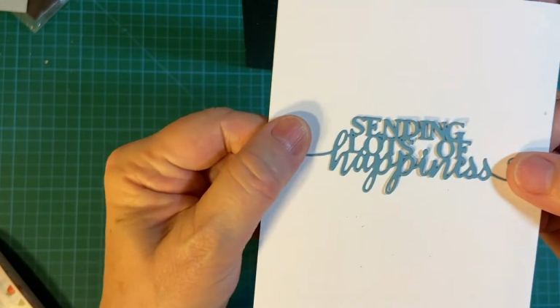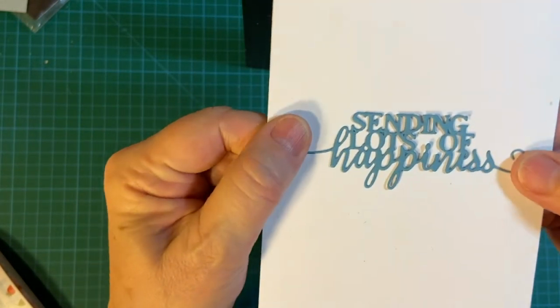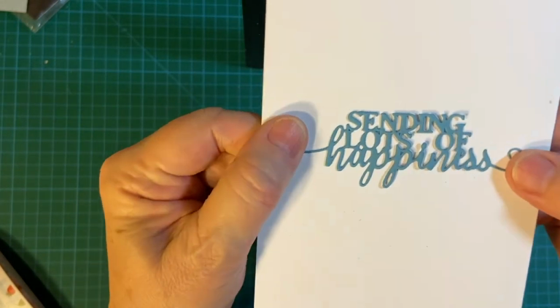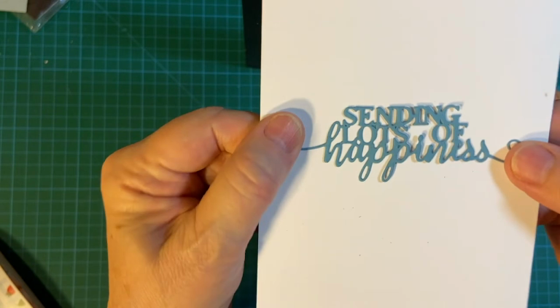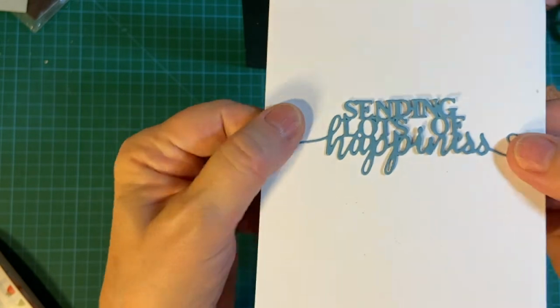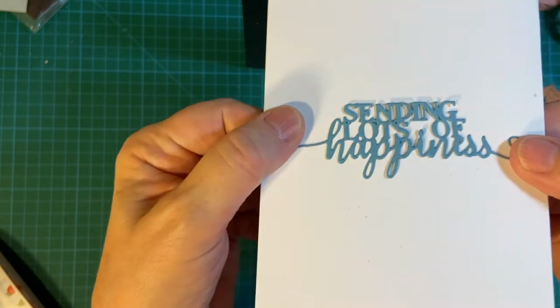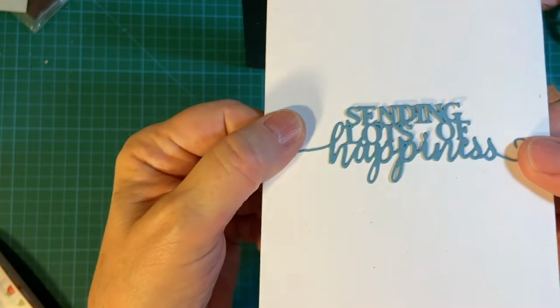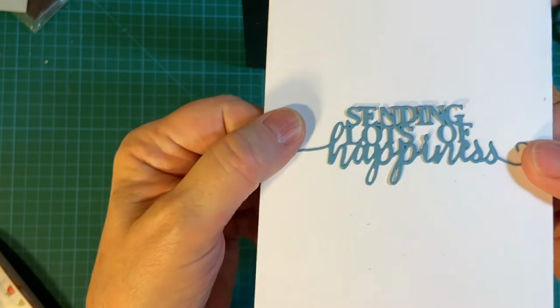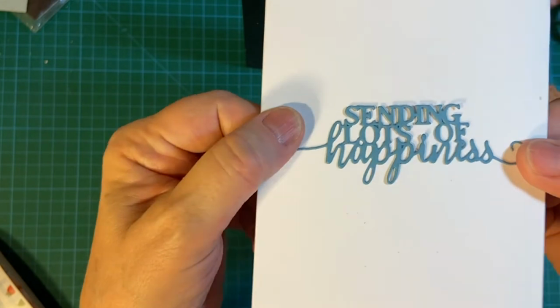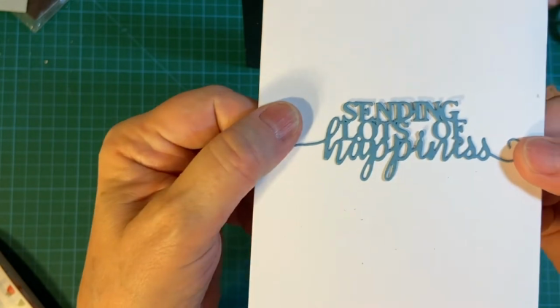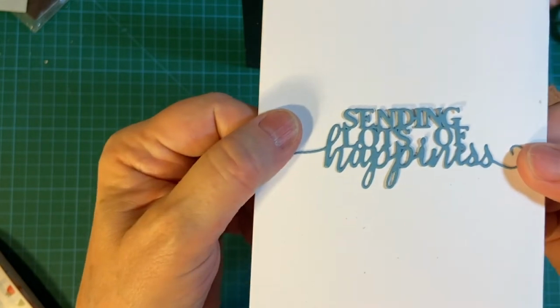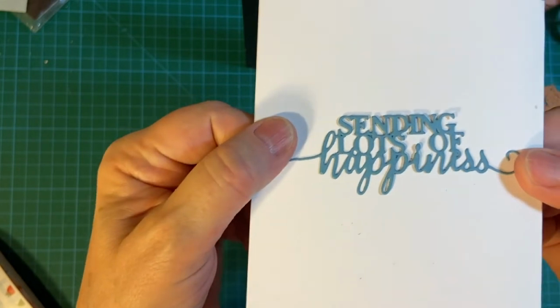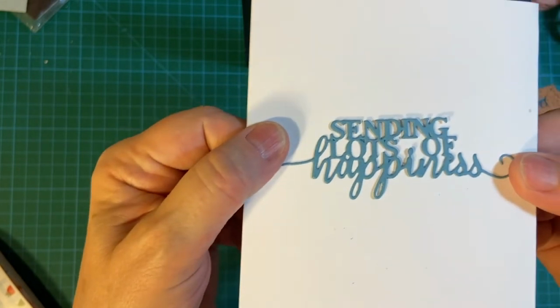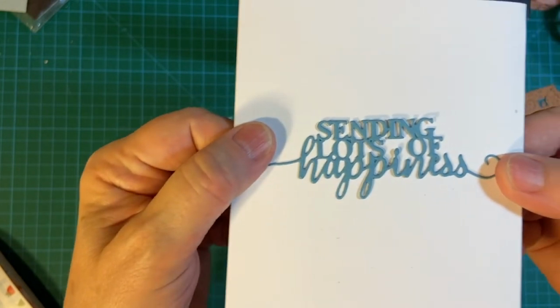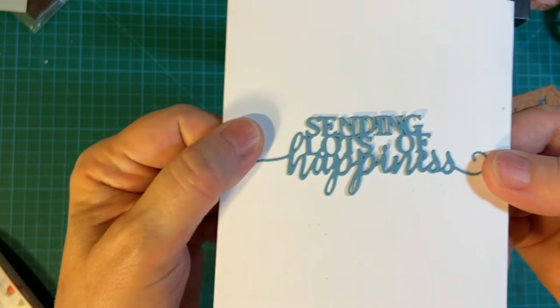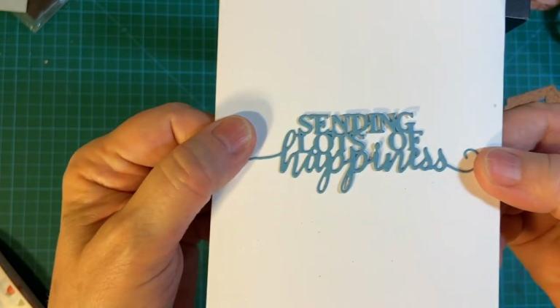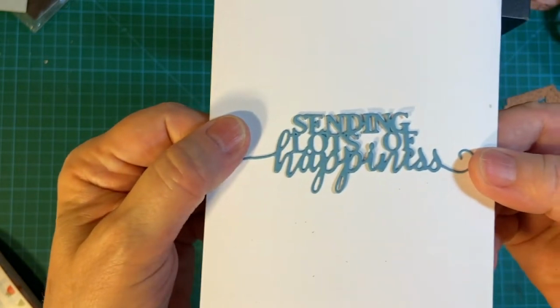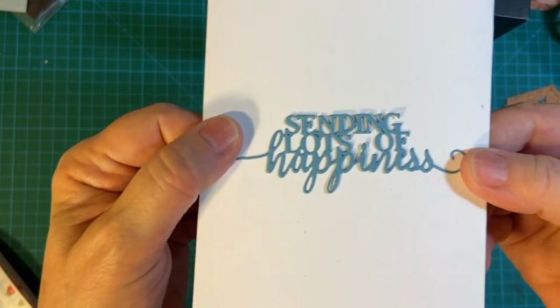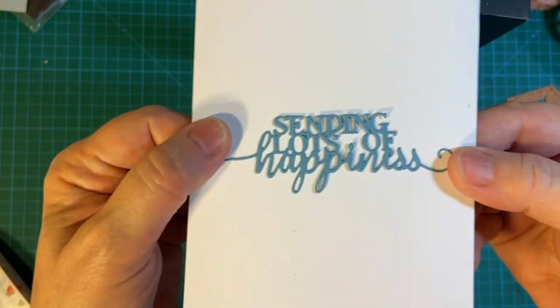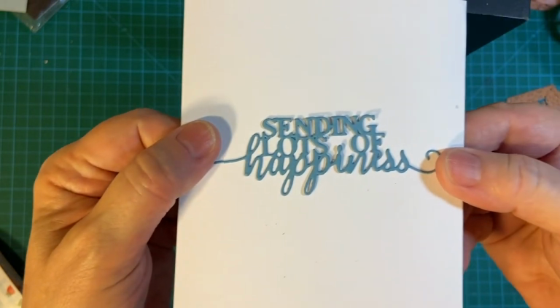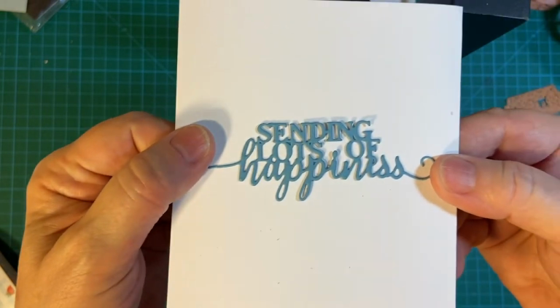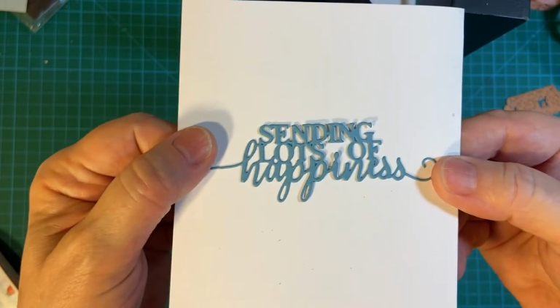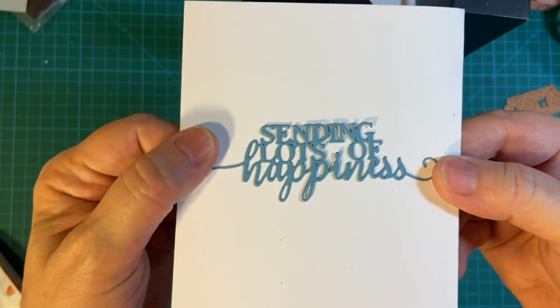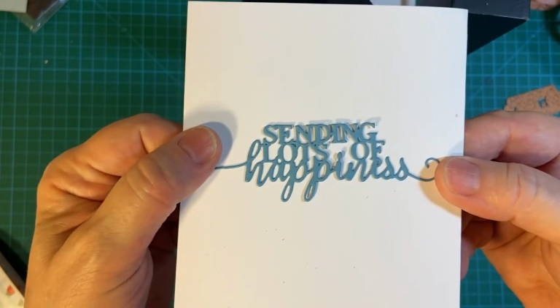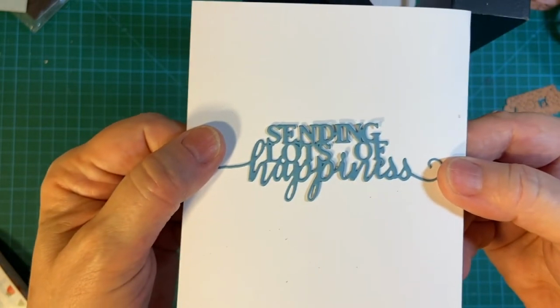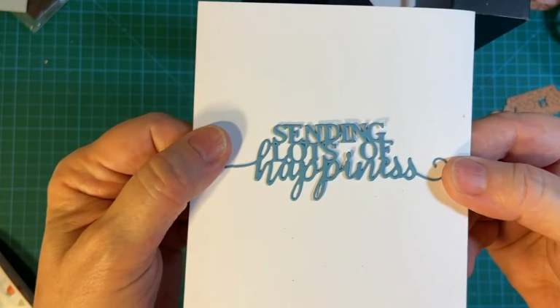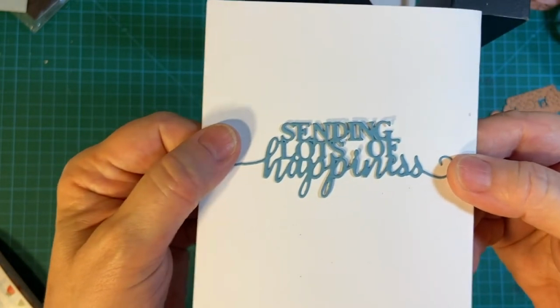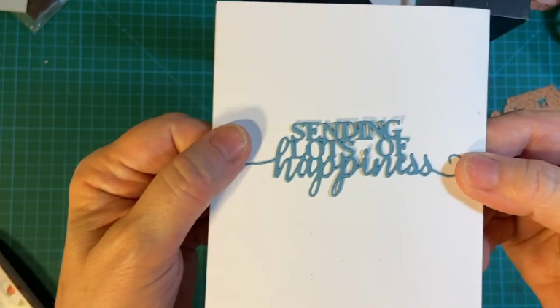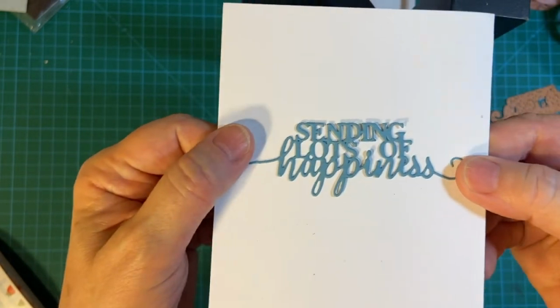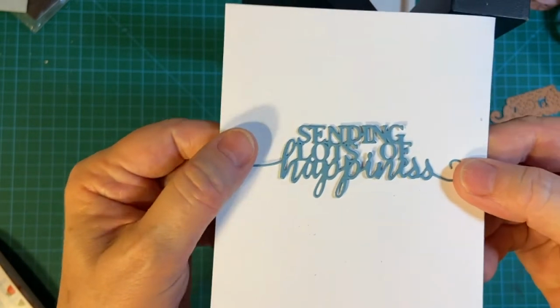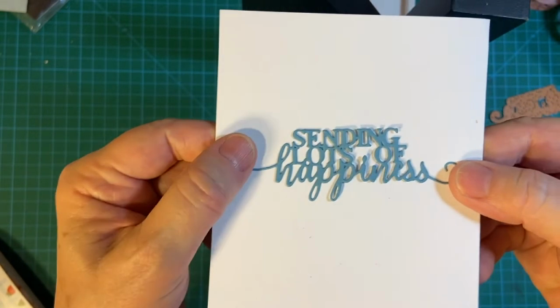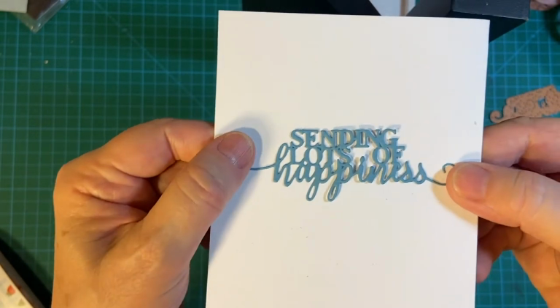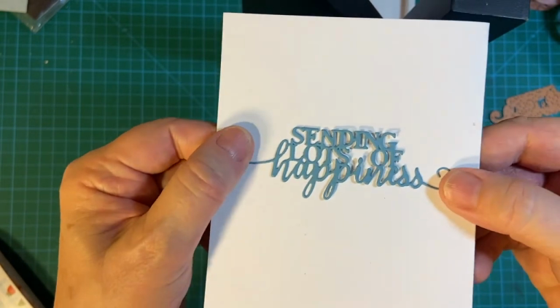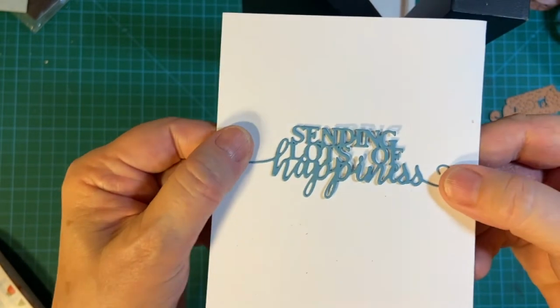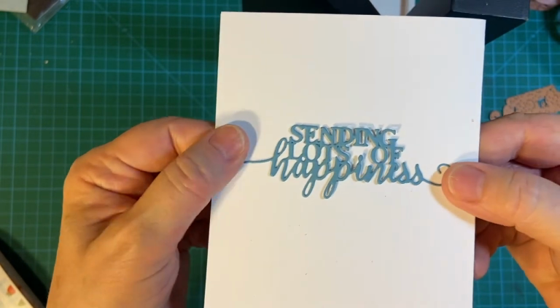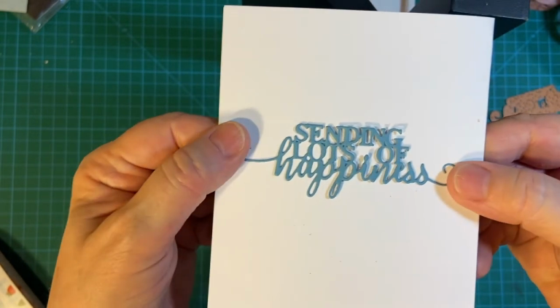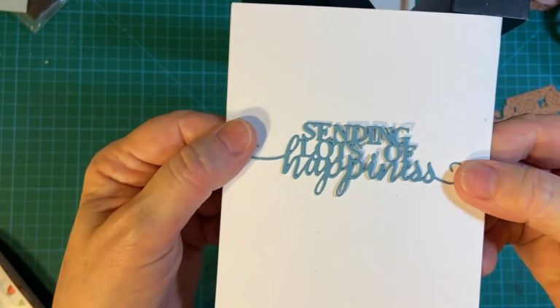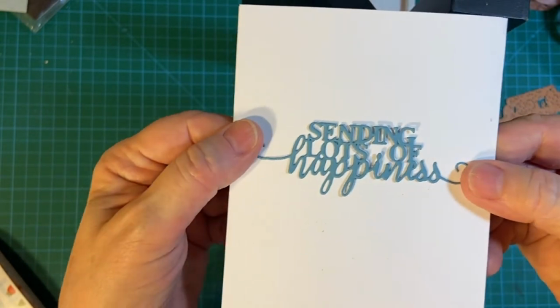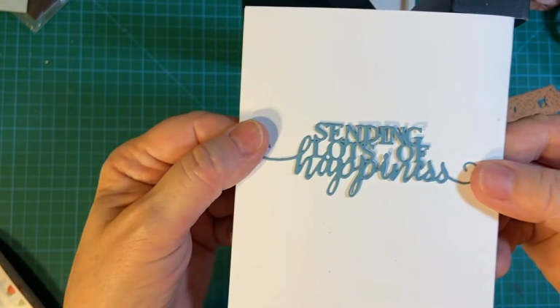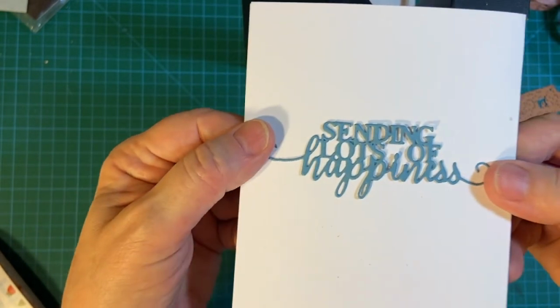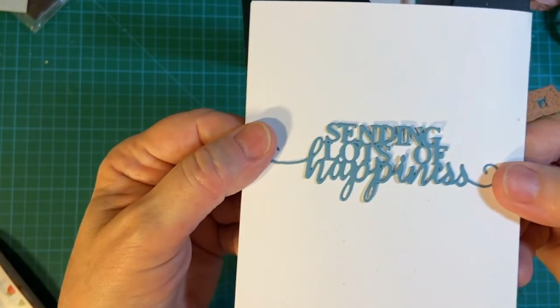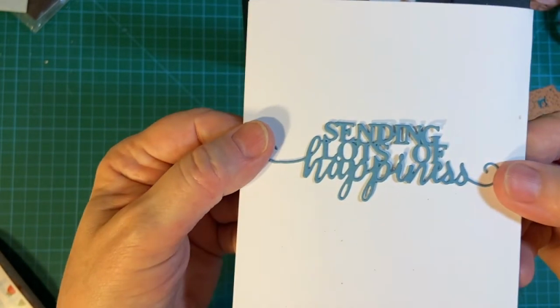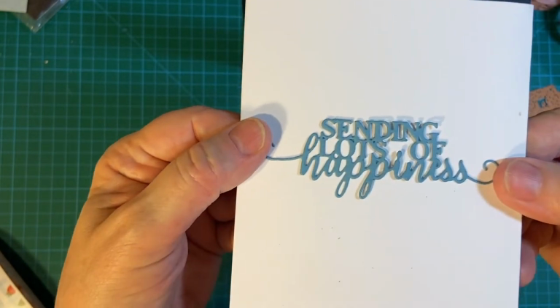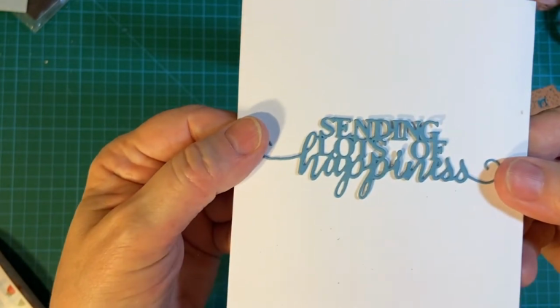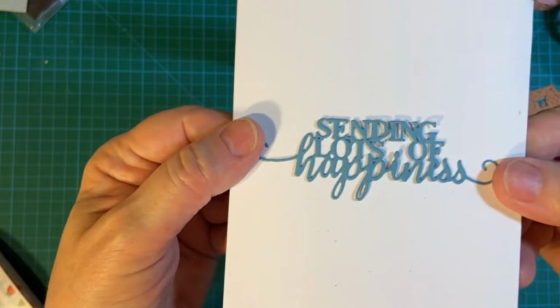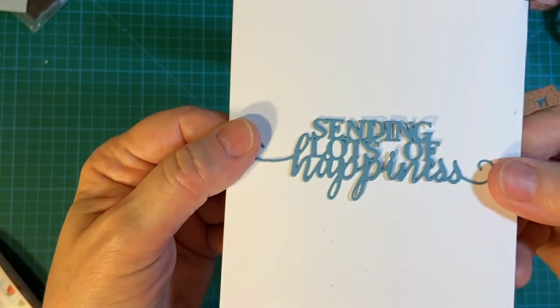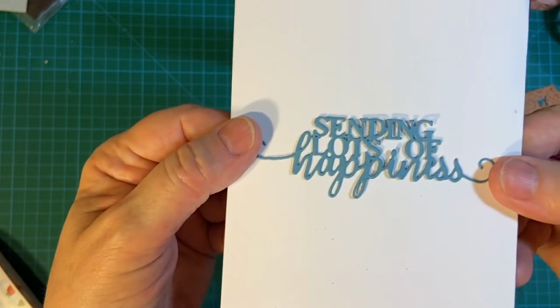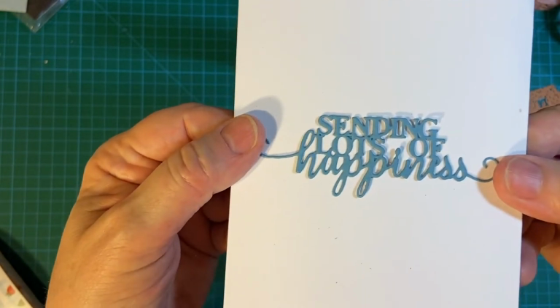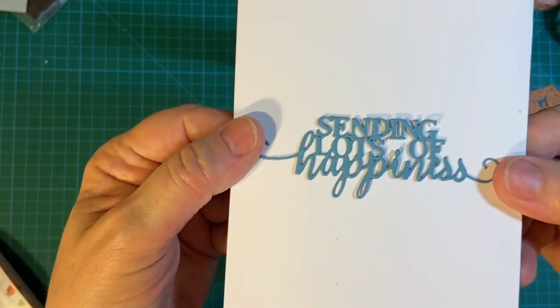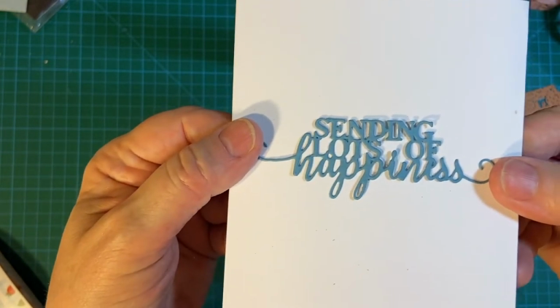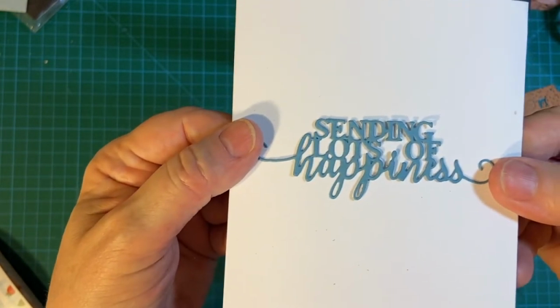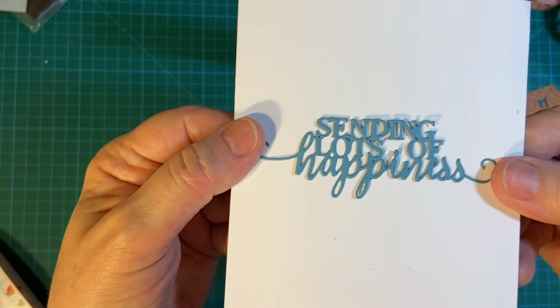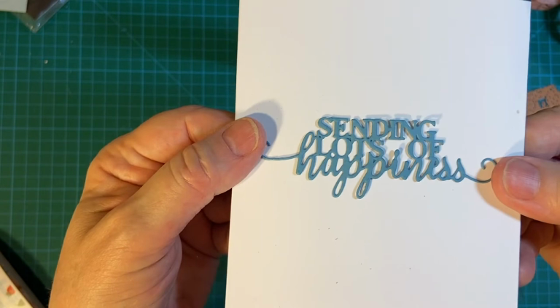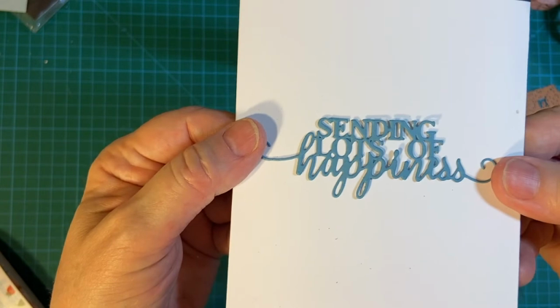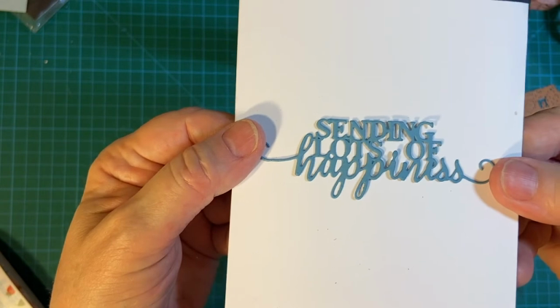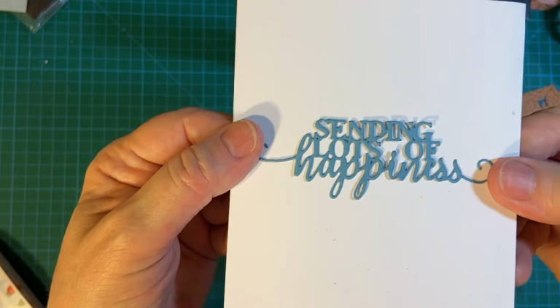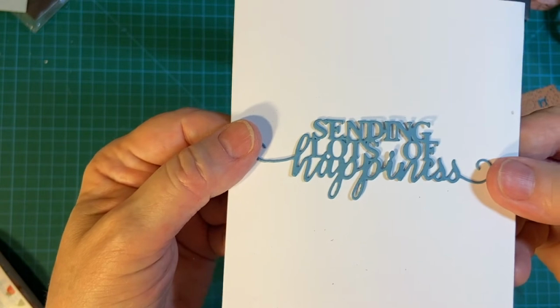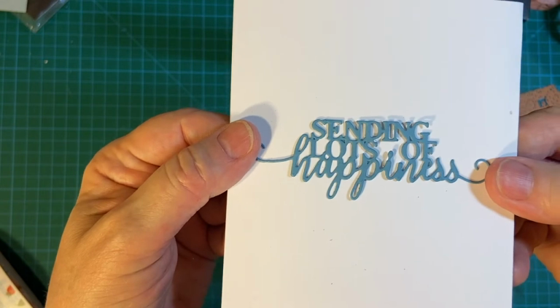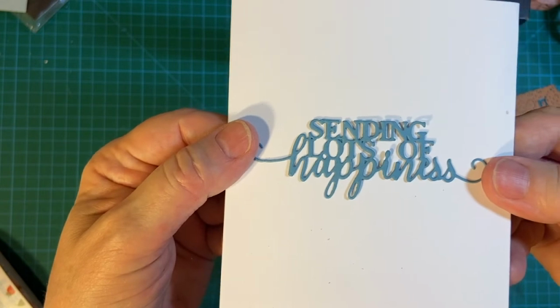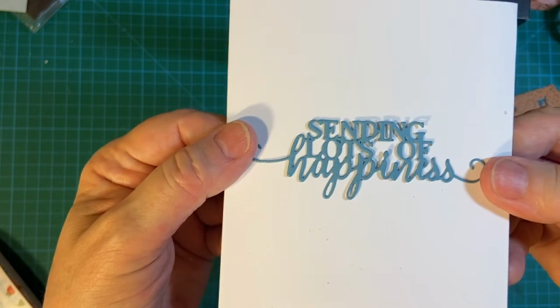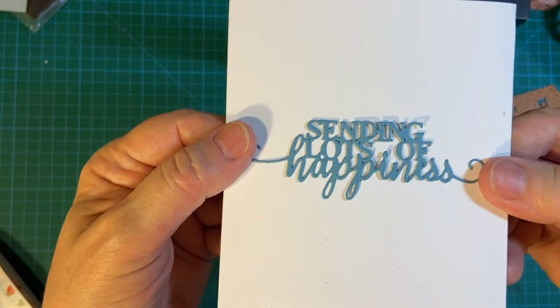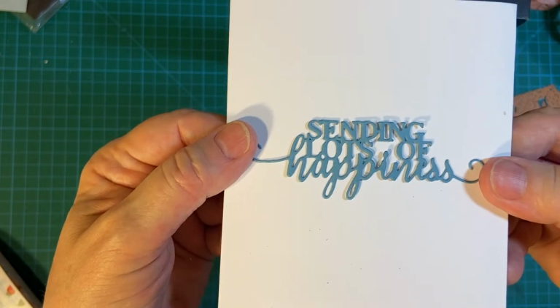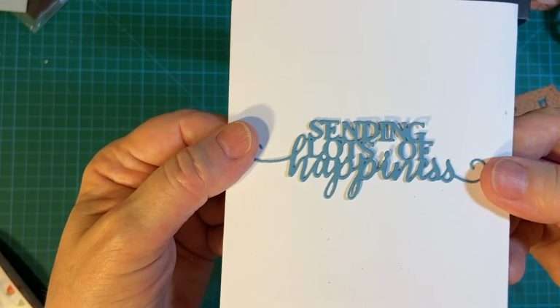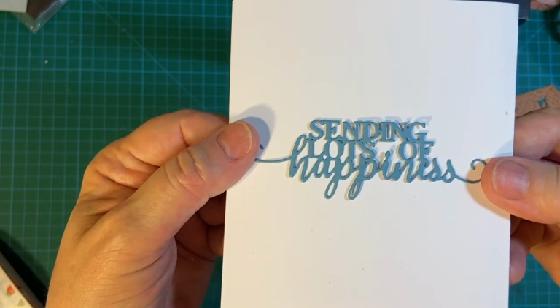Sending lots of happiness — I think it's really cute and it's not too big. It'll go very nicely on my cards.